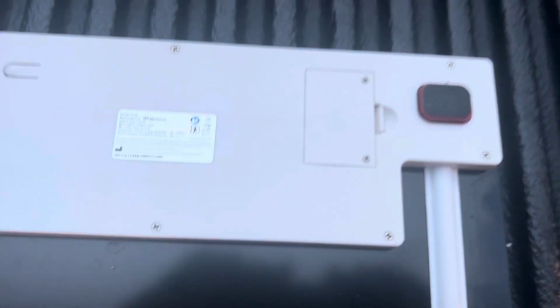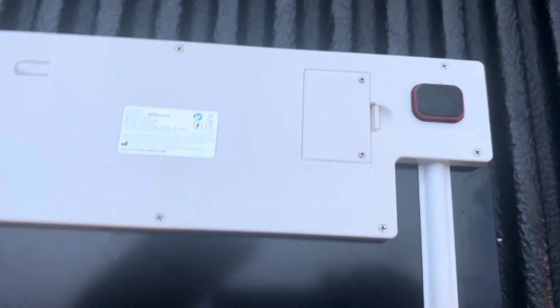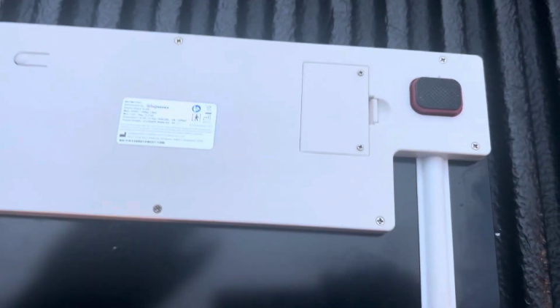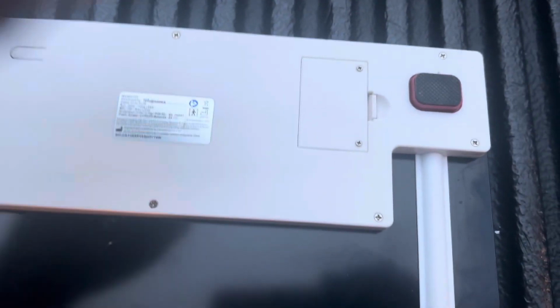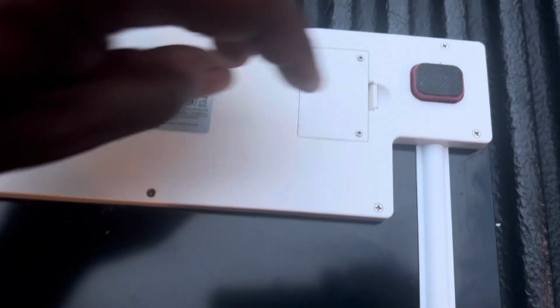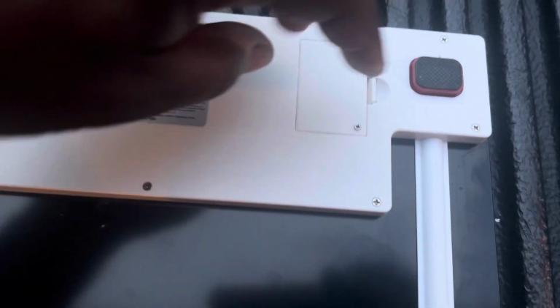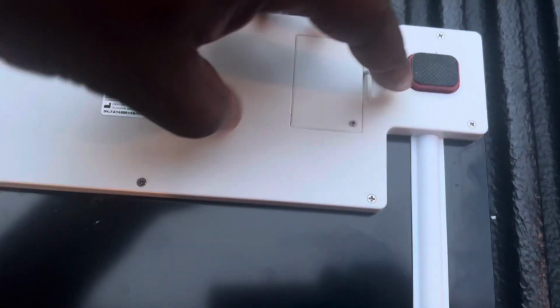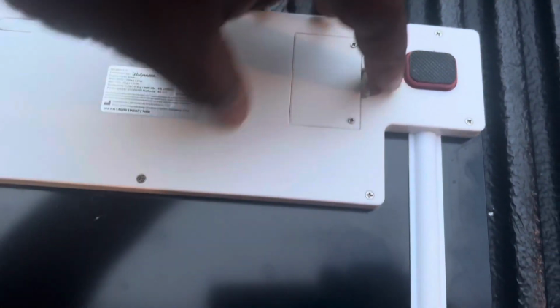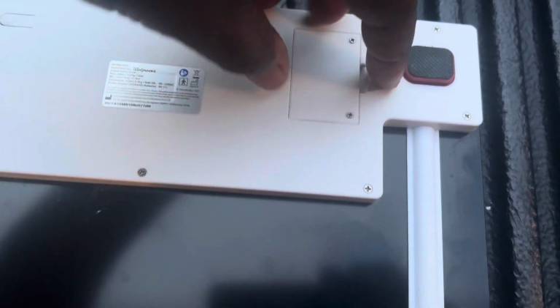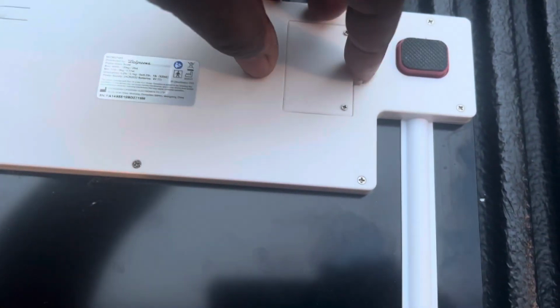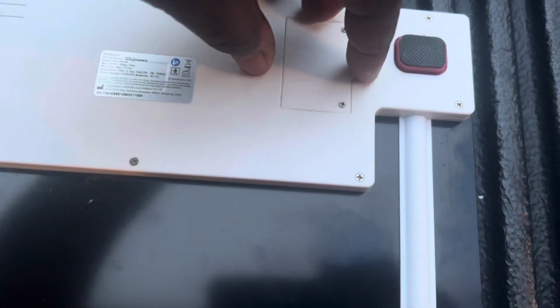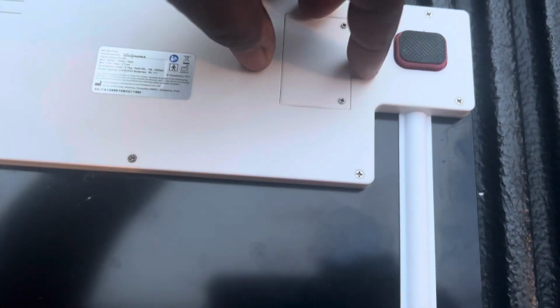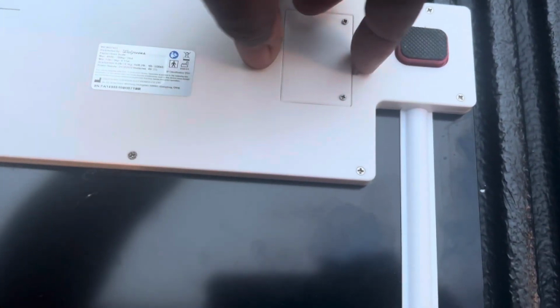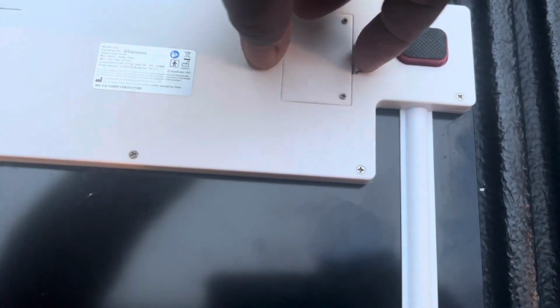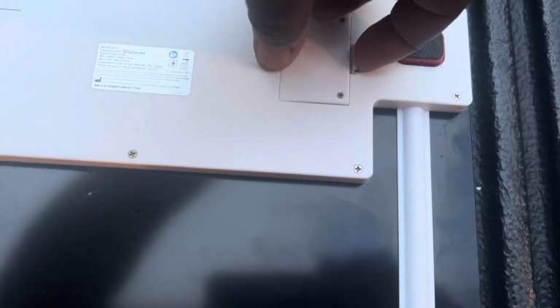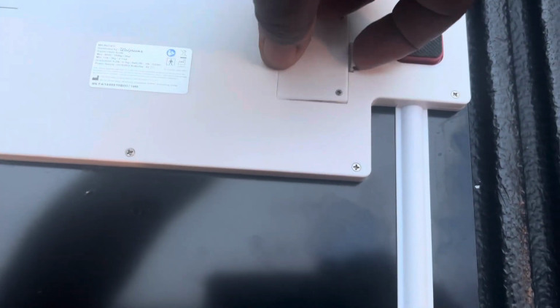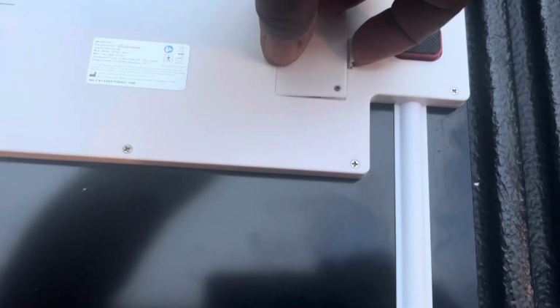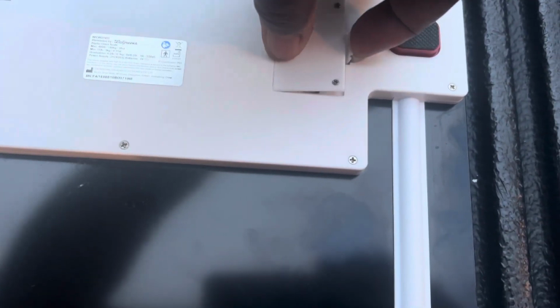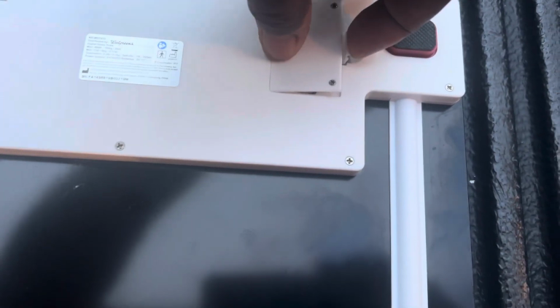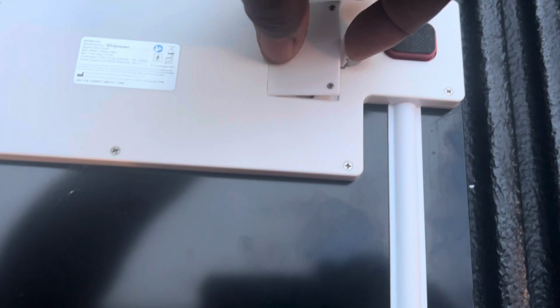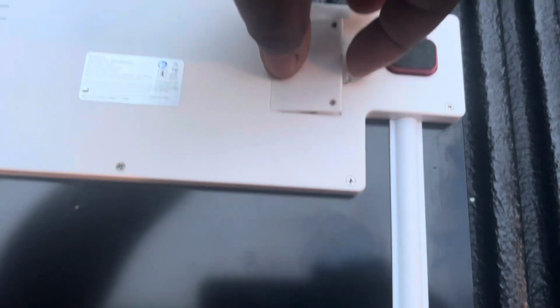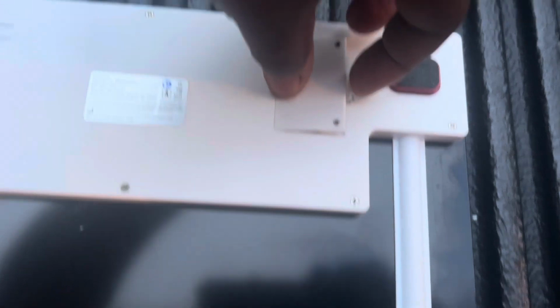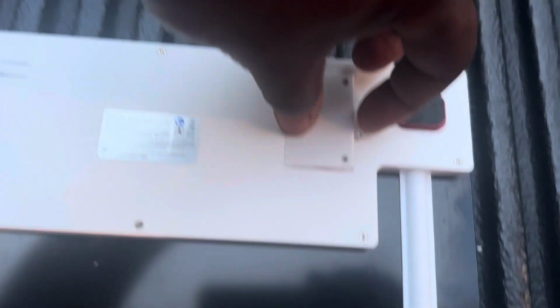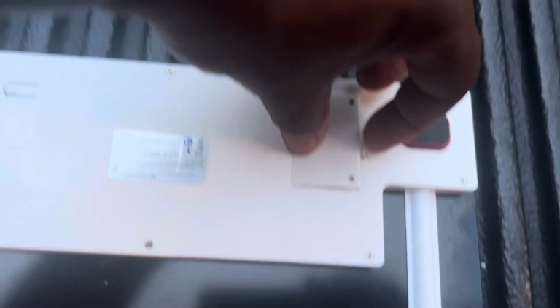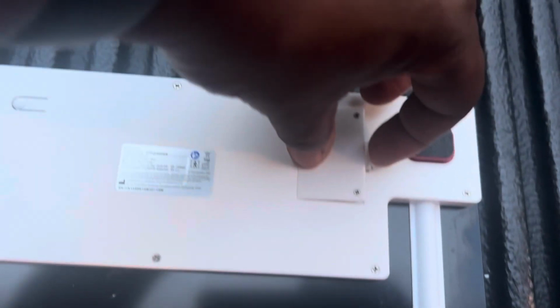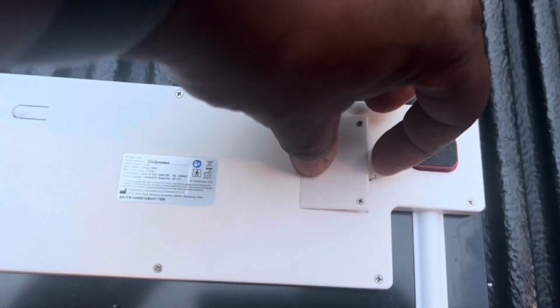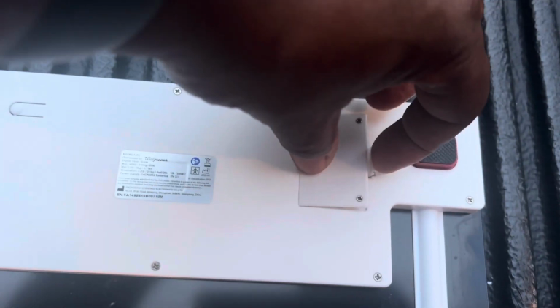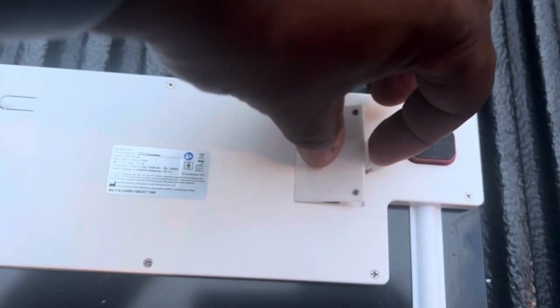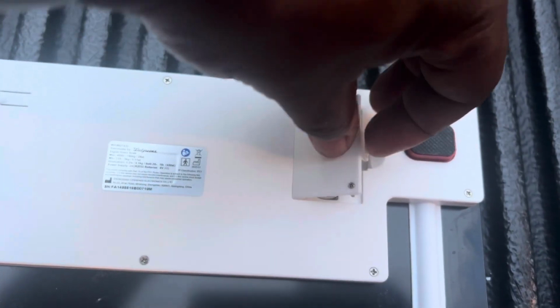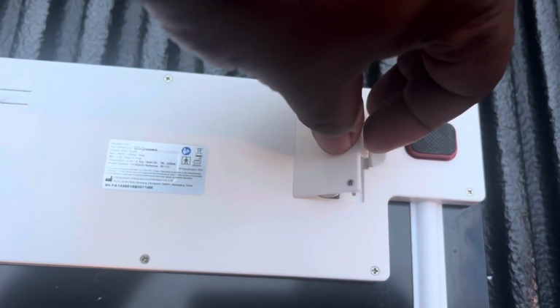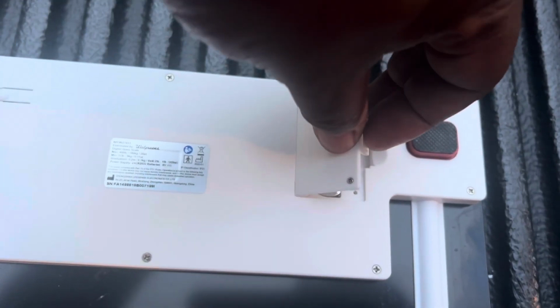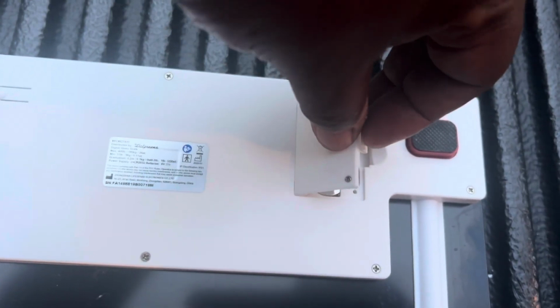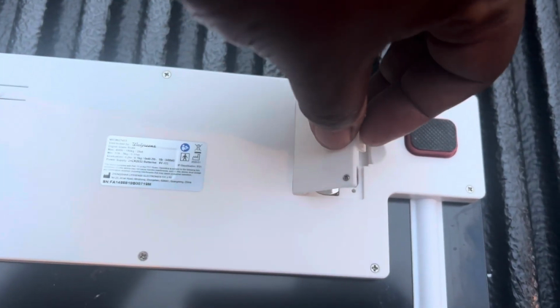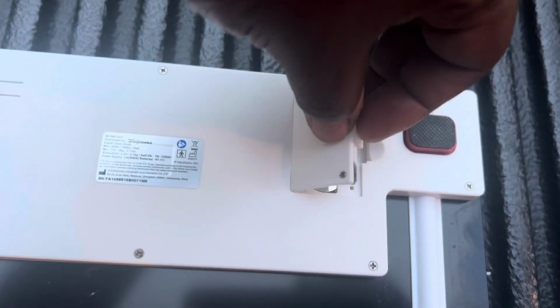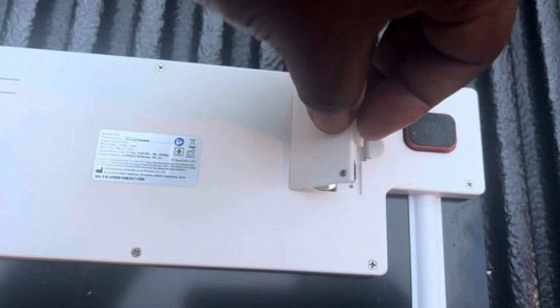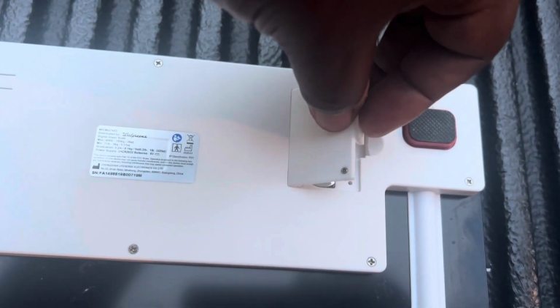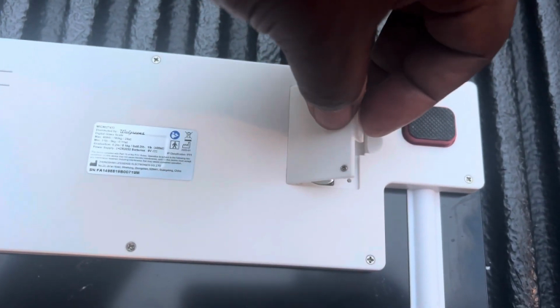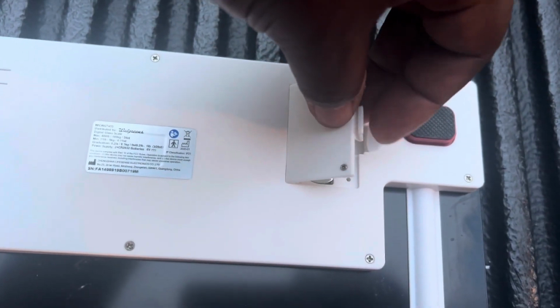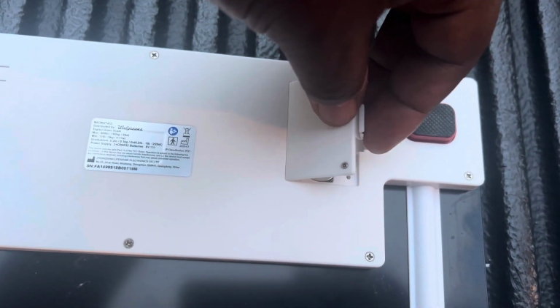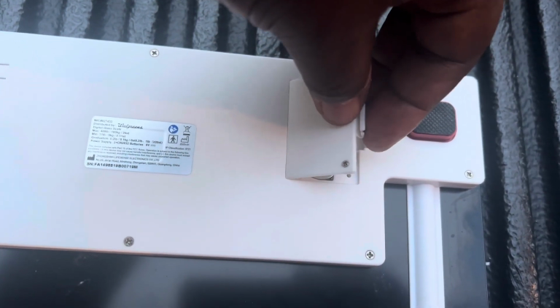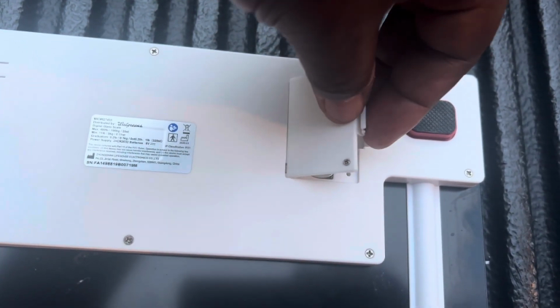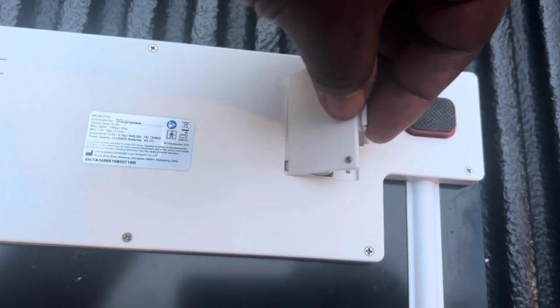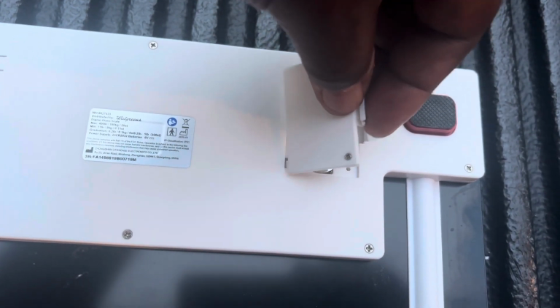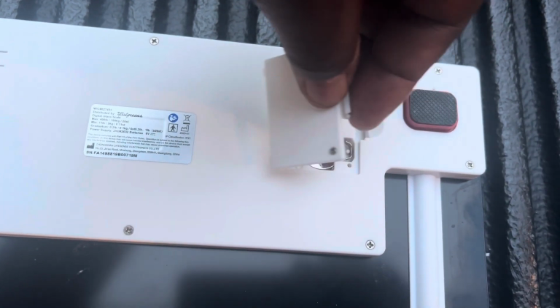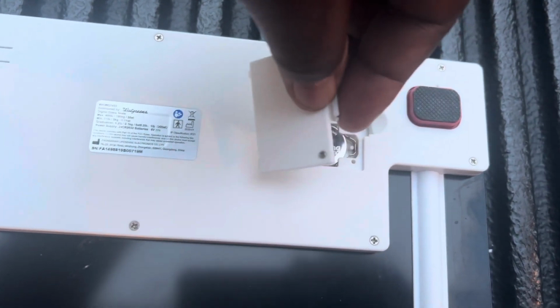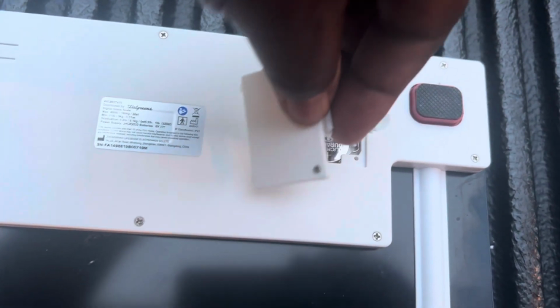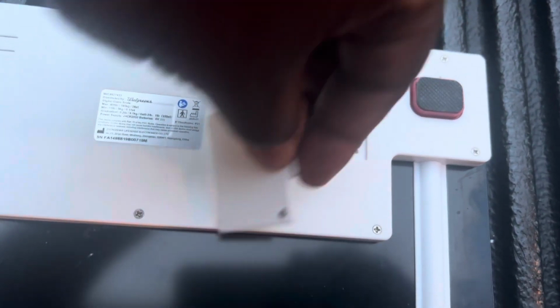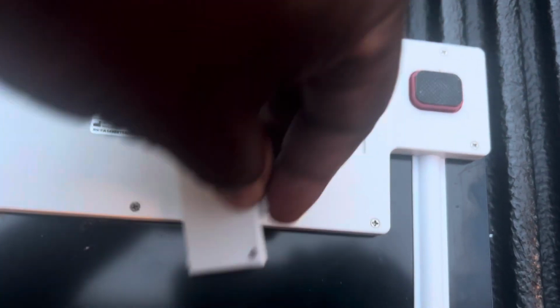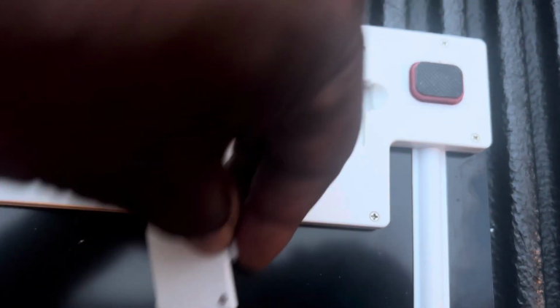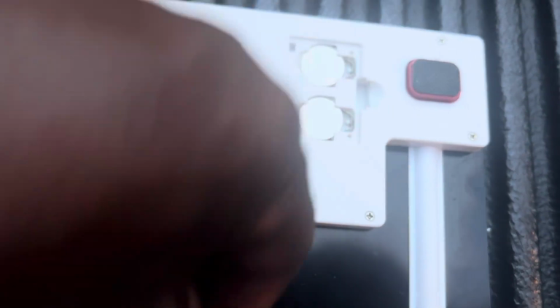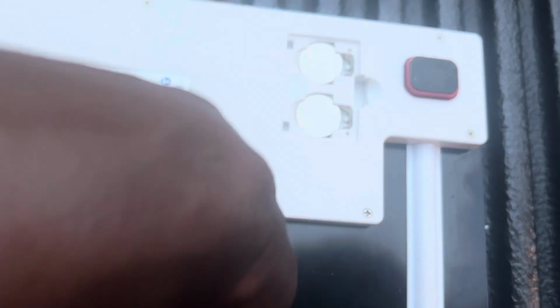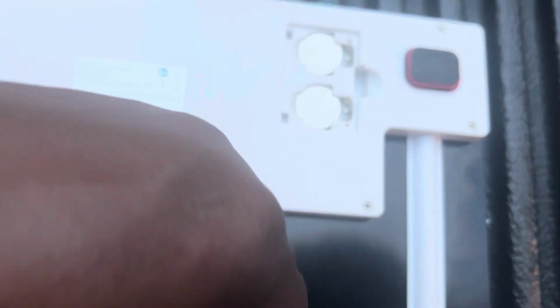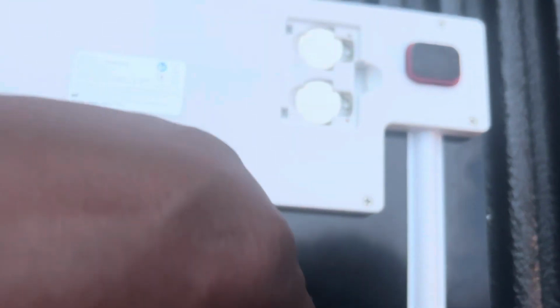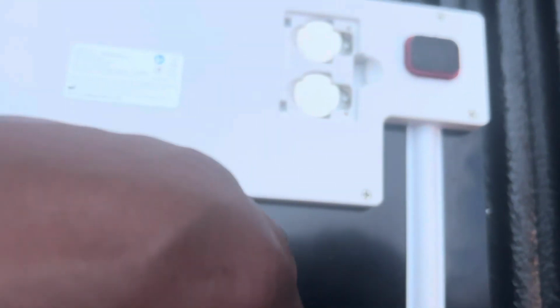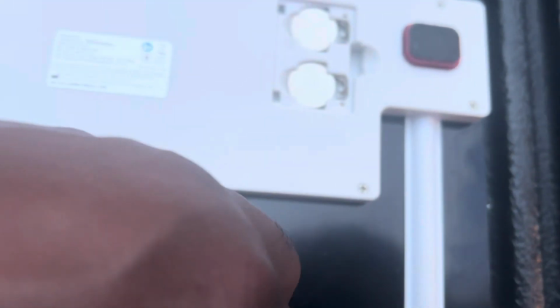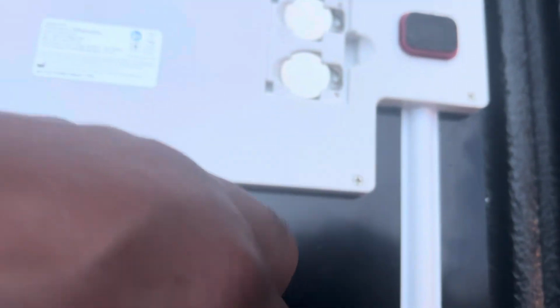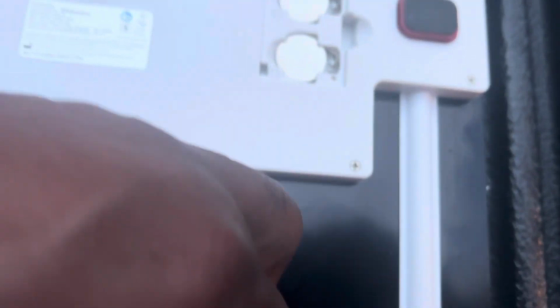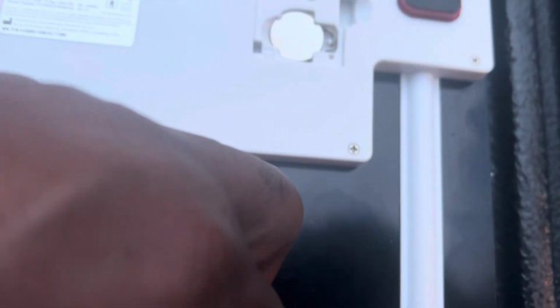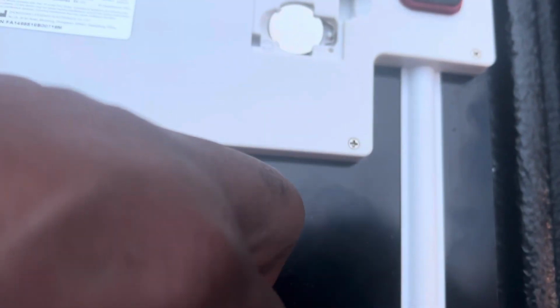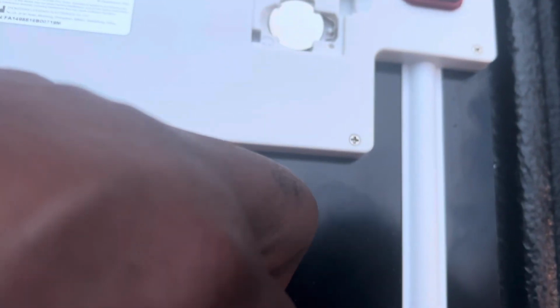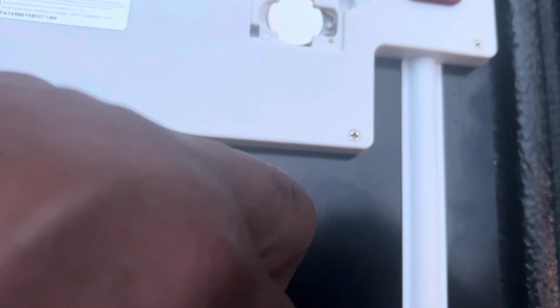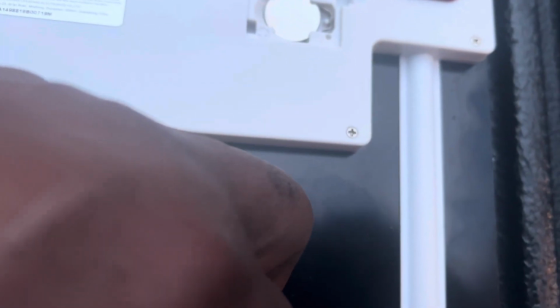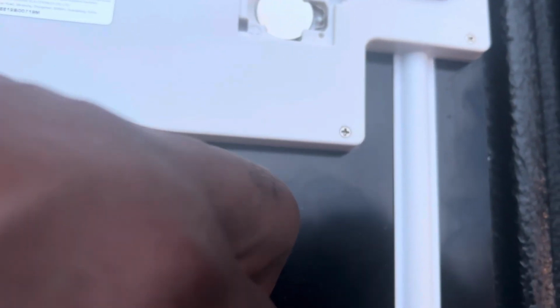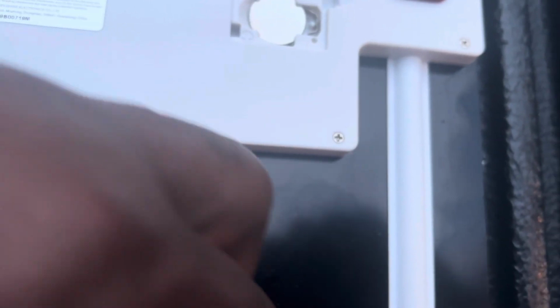Just push this little tab in and pull up. You can leave the screws in there, but make sure you don't lose them — they're small.